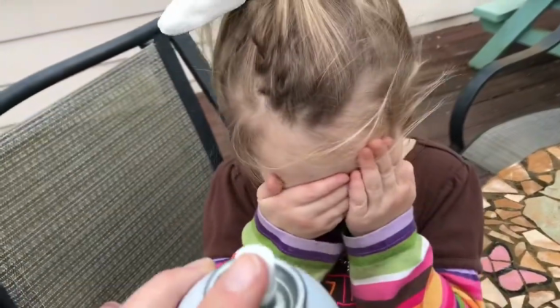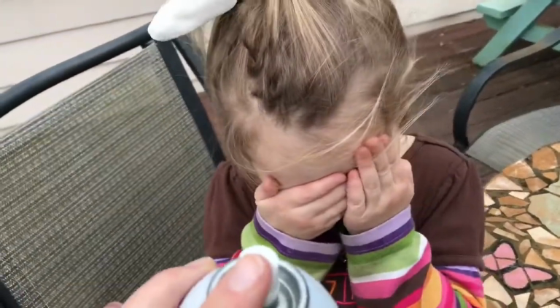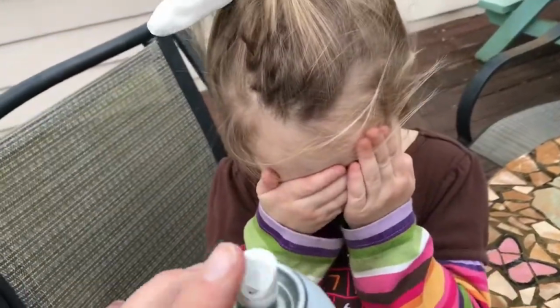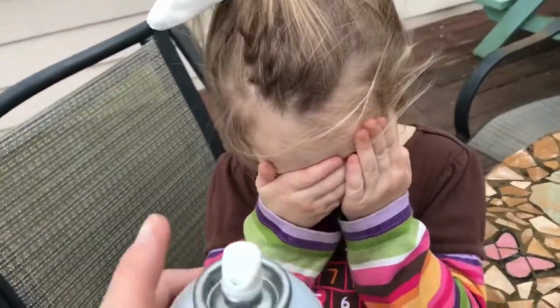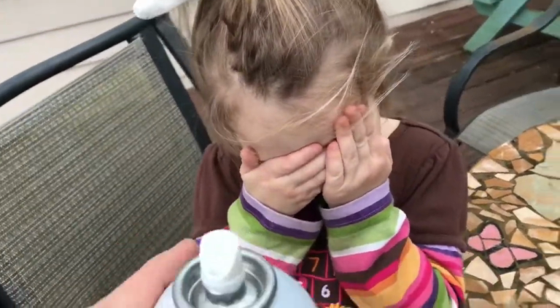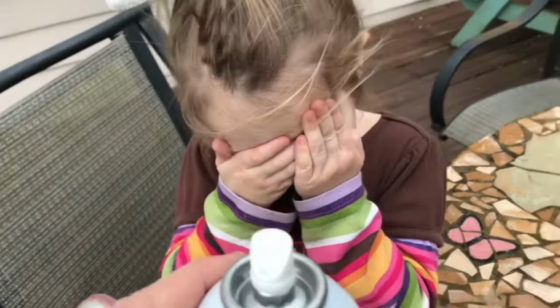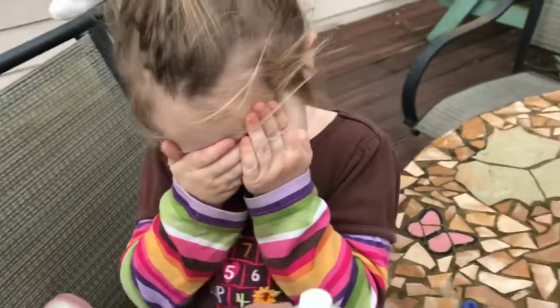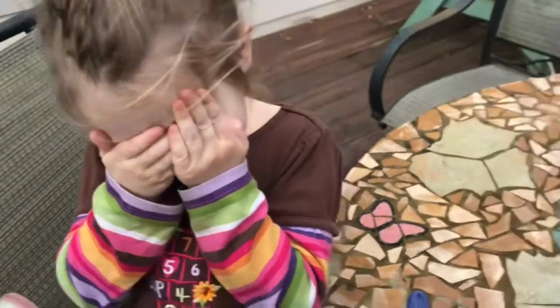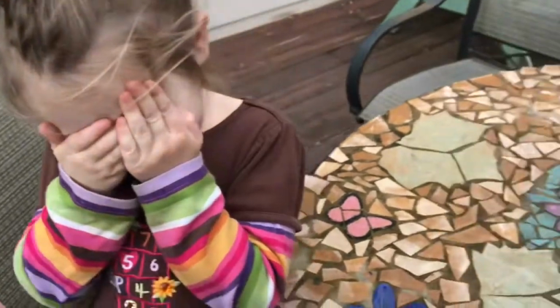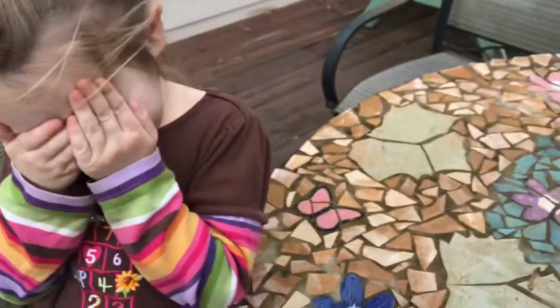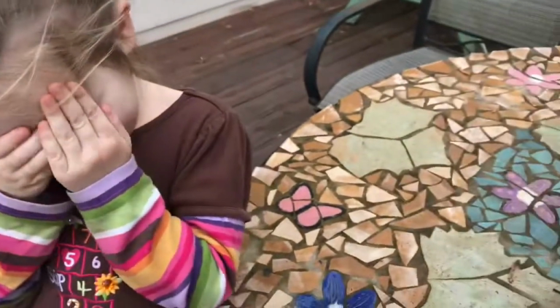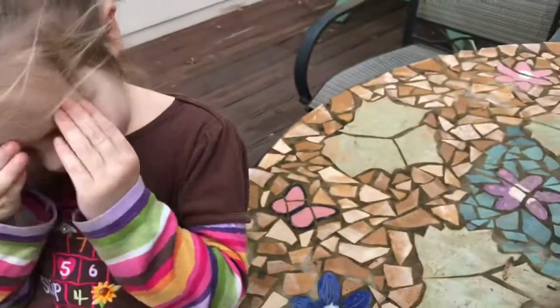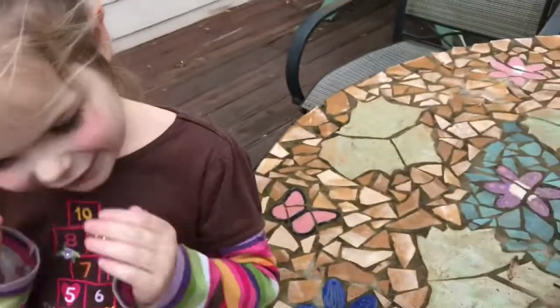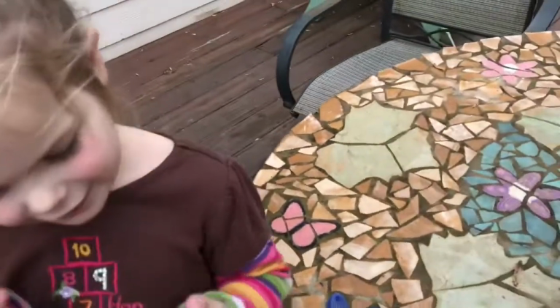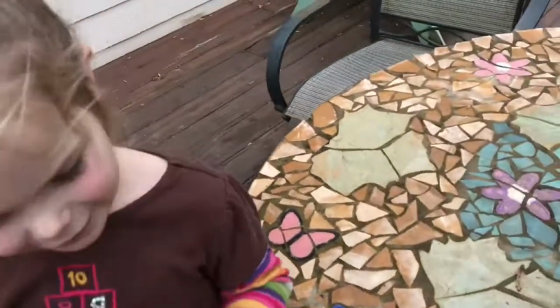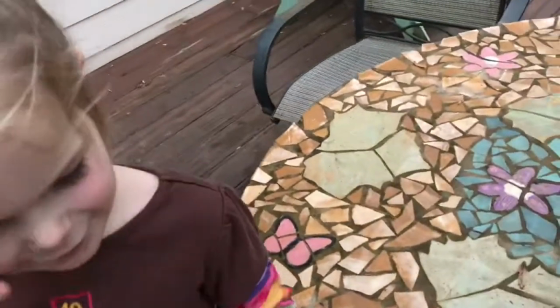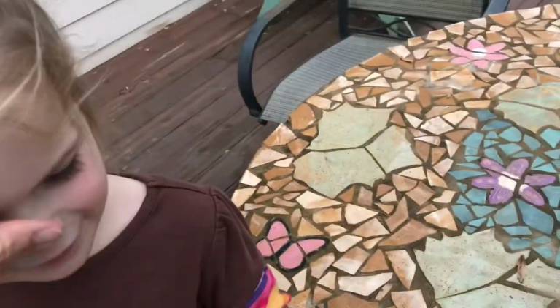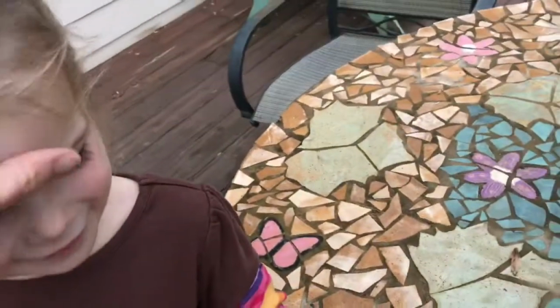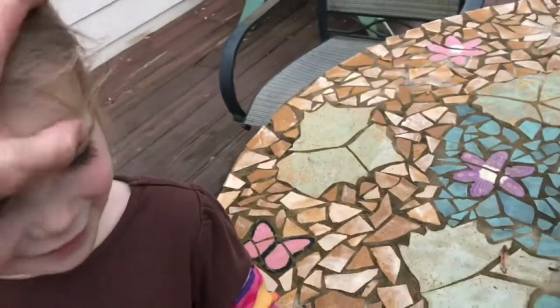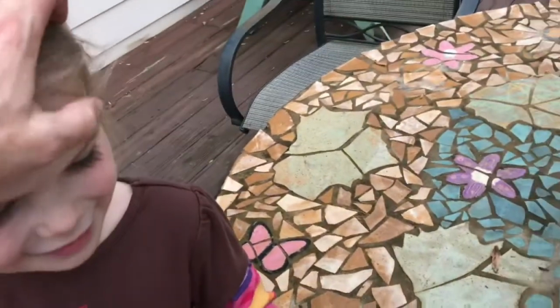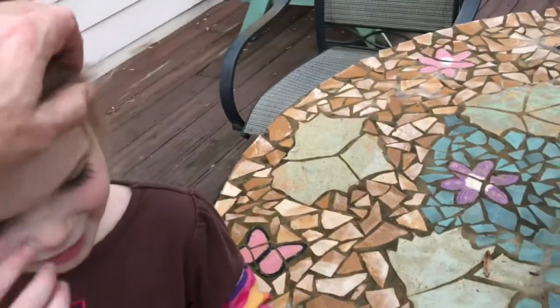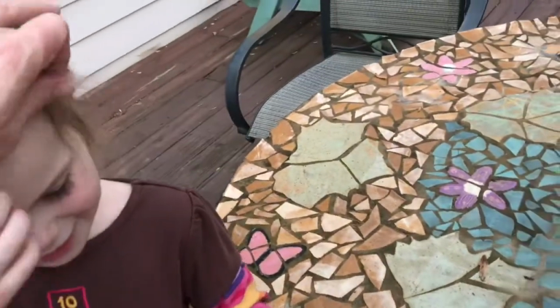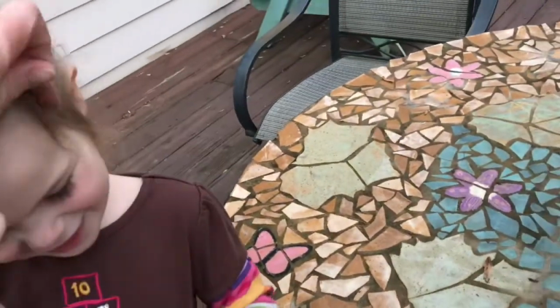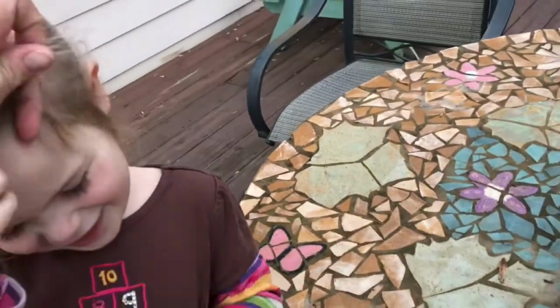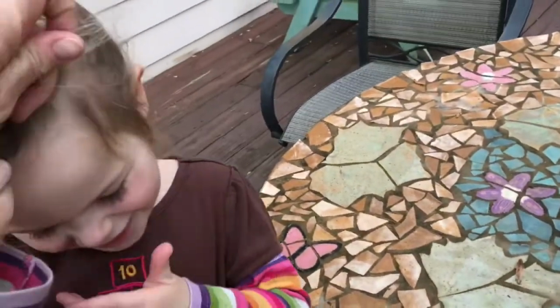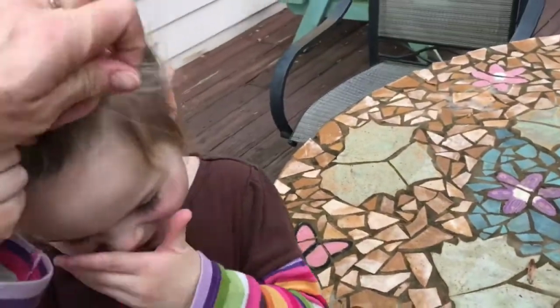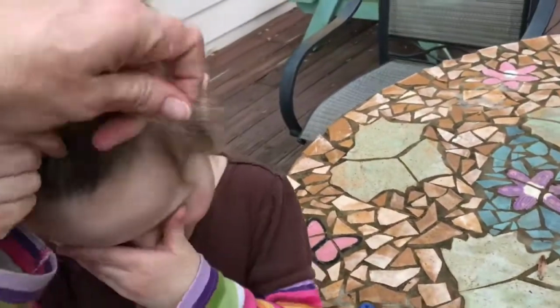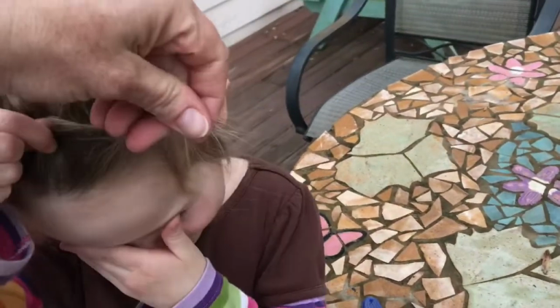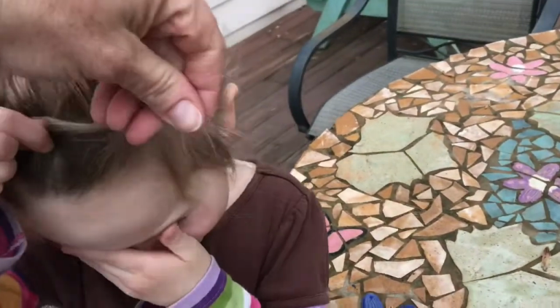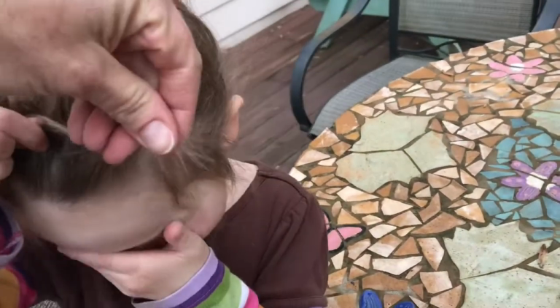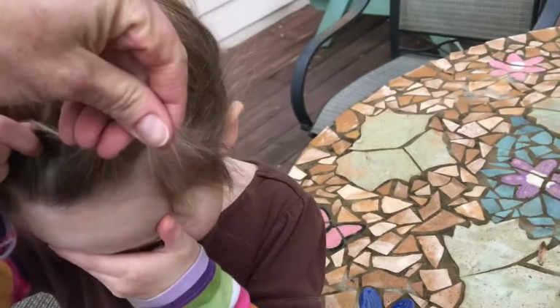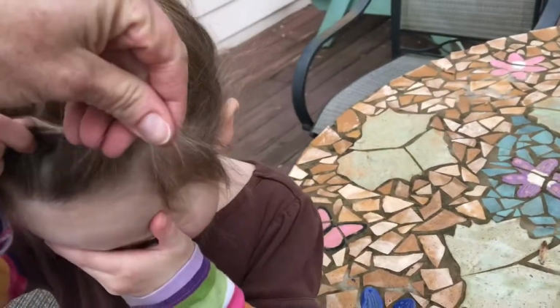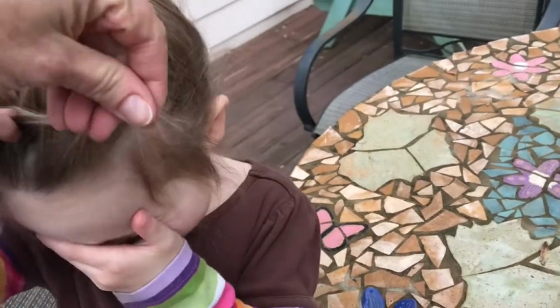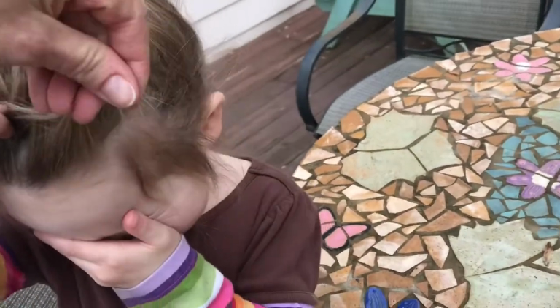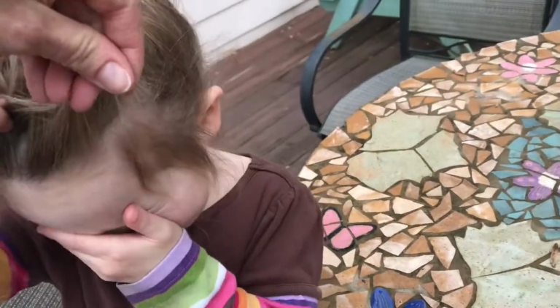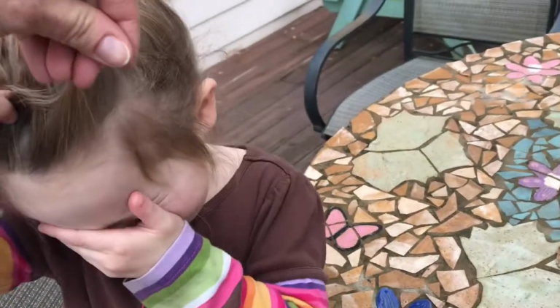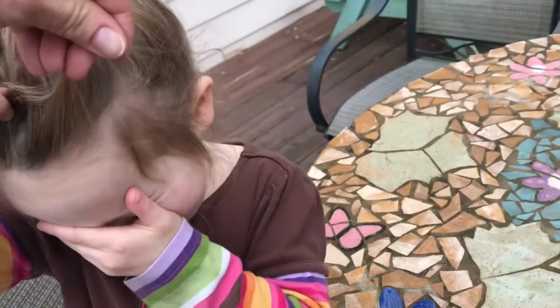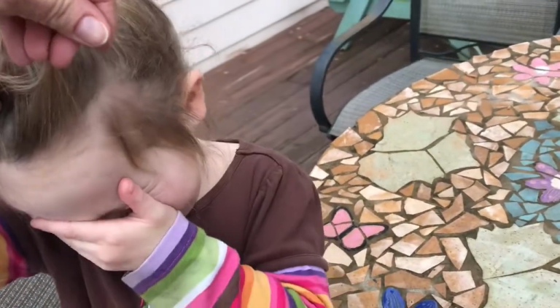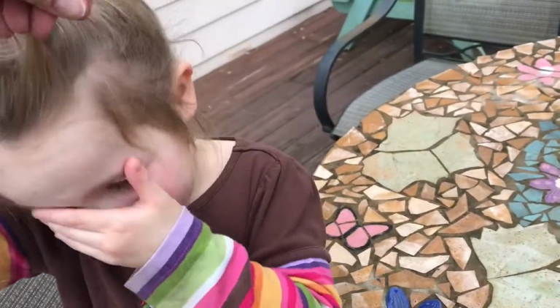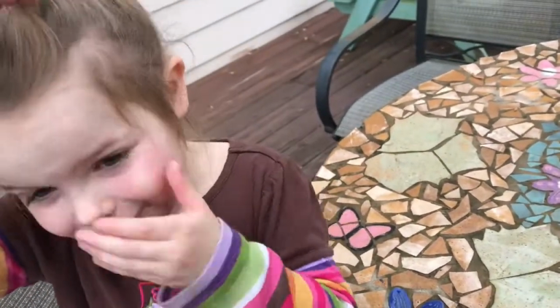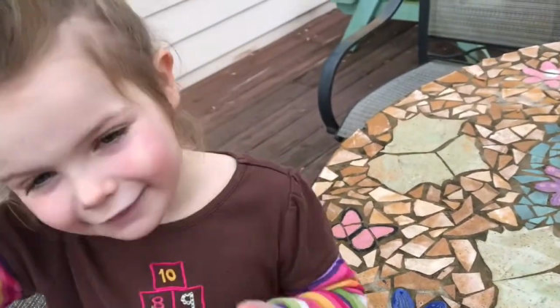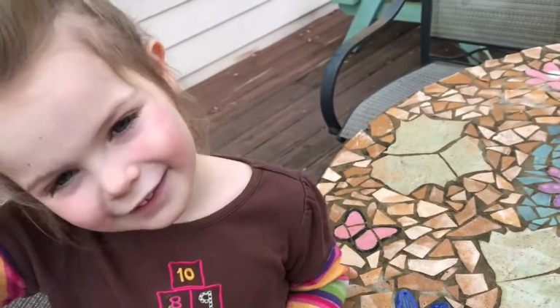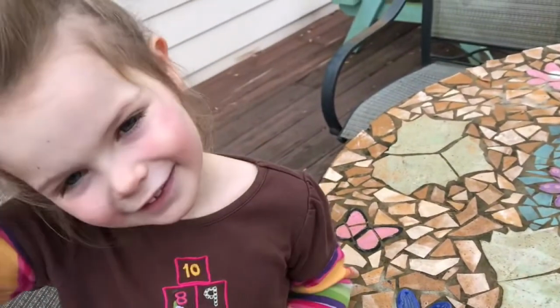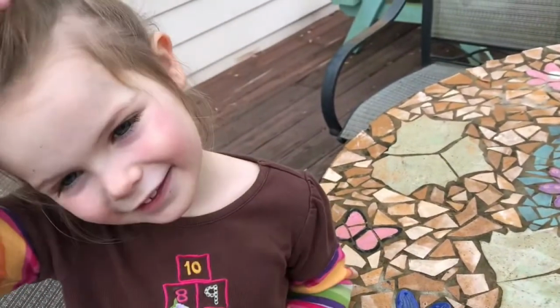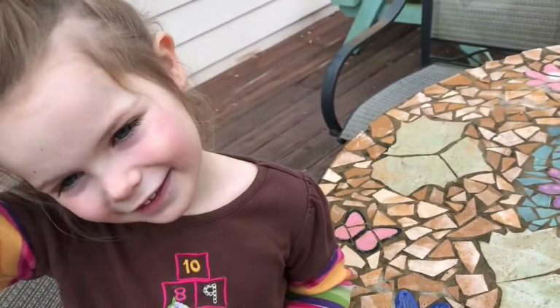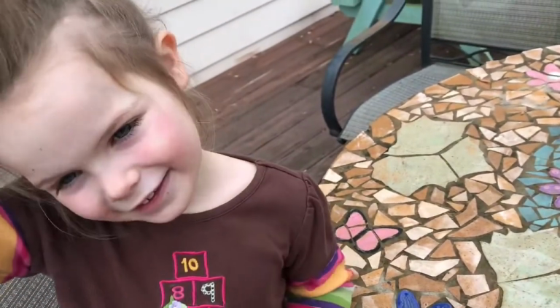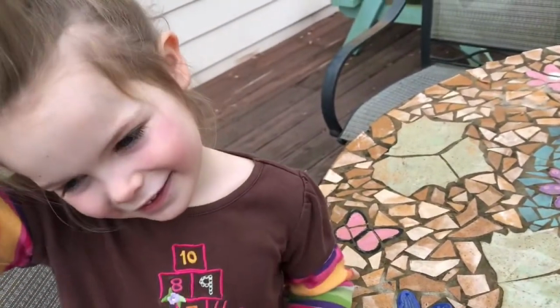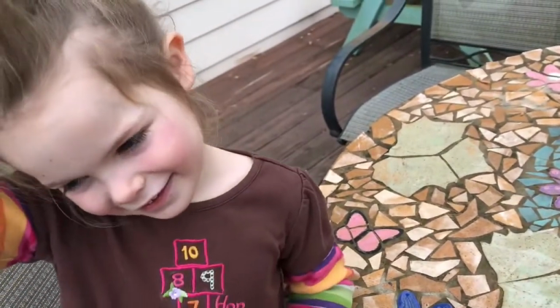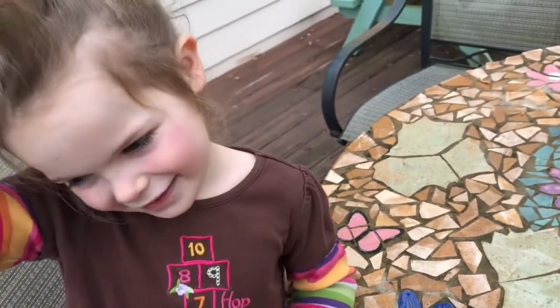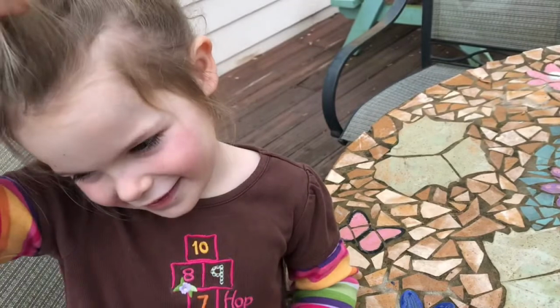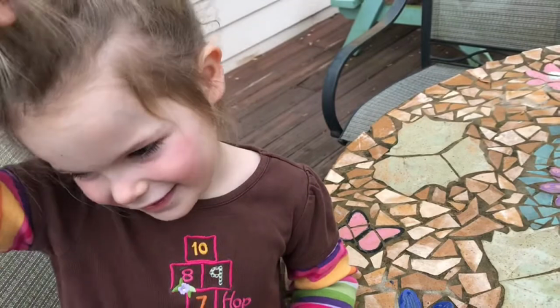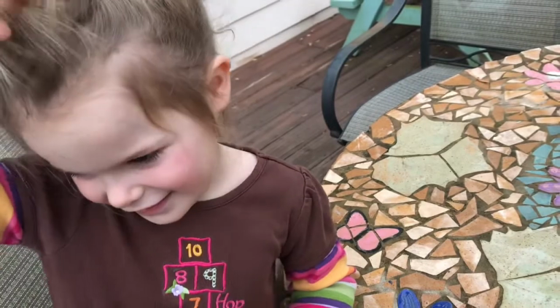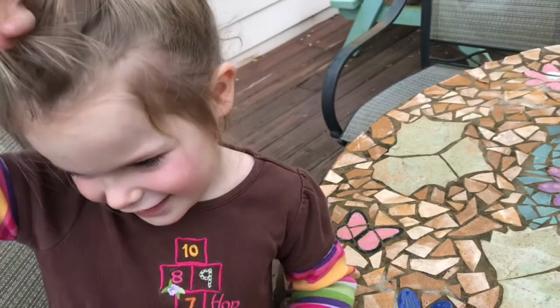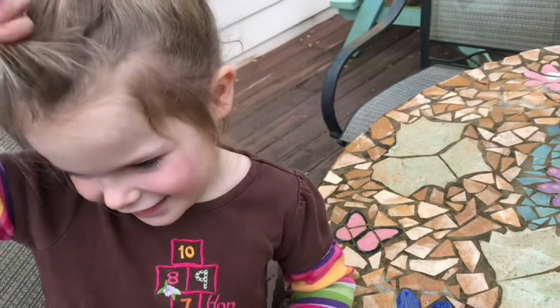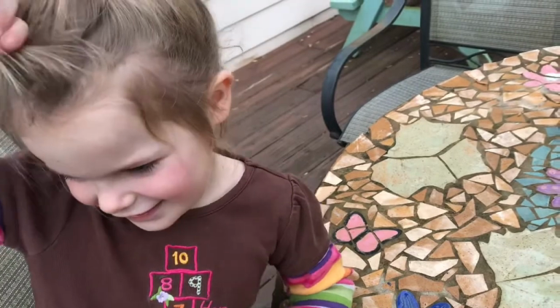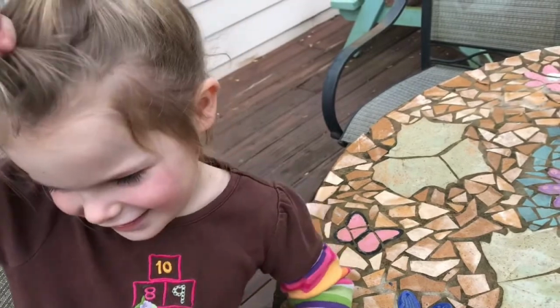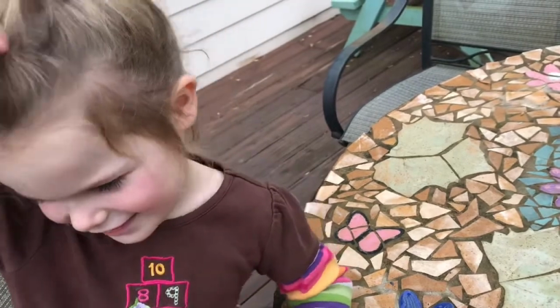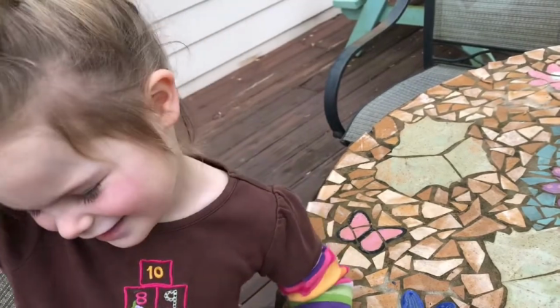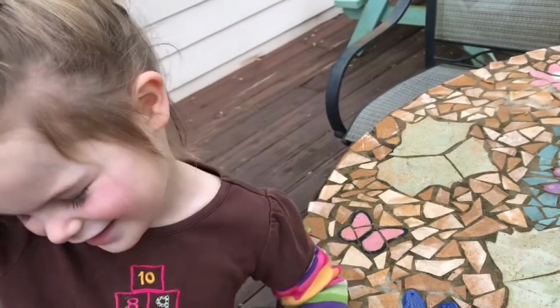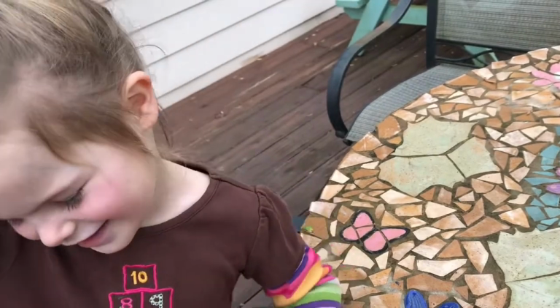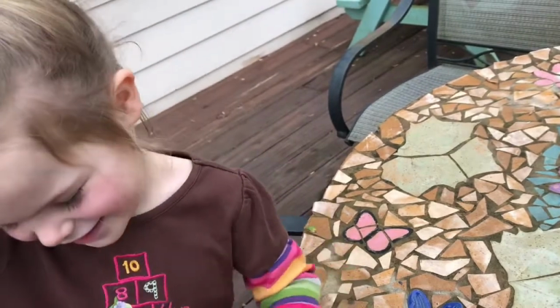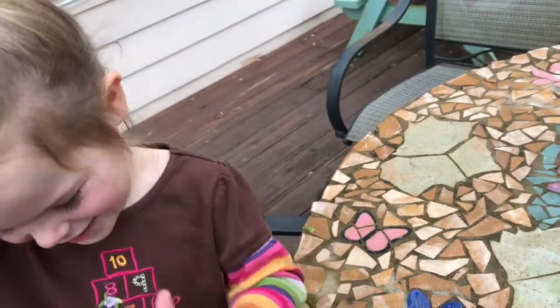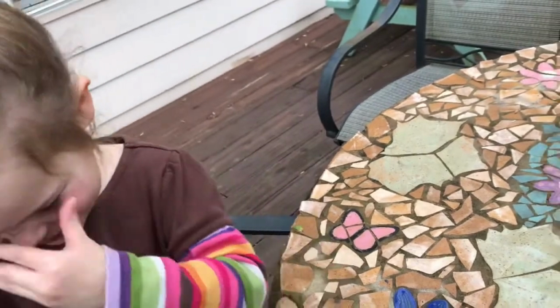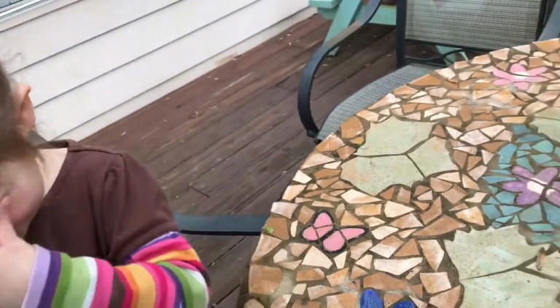Lift your hair up with this hand here. Can you hold this for me a second? Hold this piece. Hold that right there. Hold it up in the air.